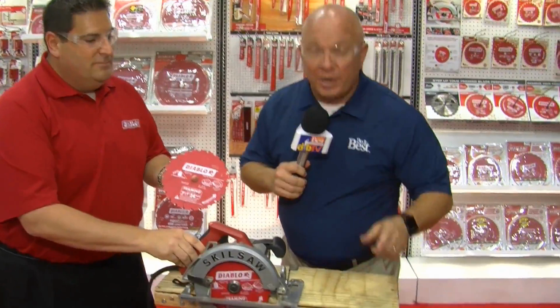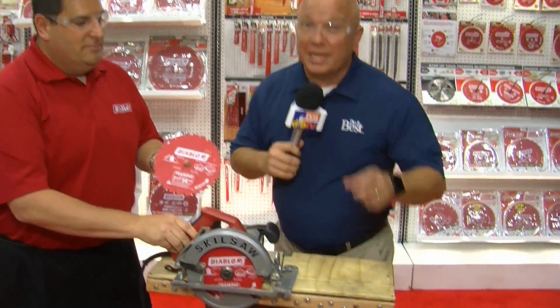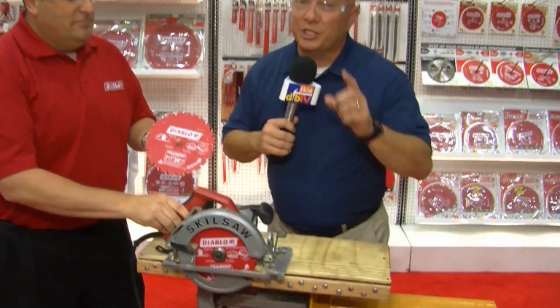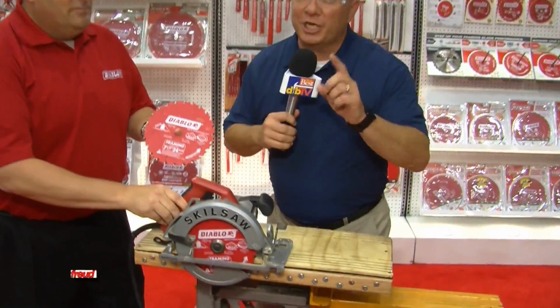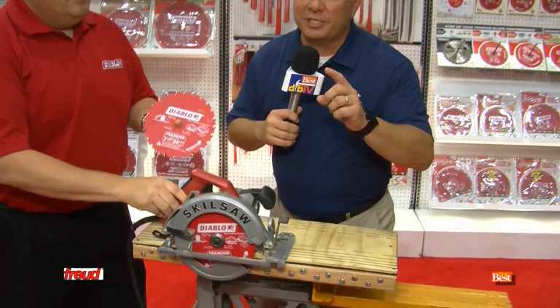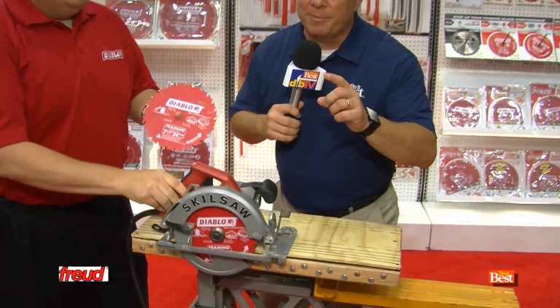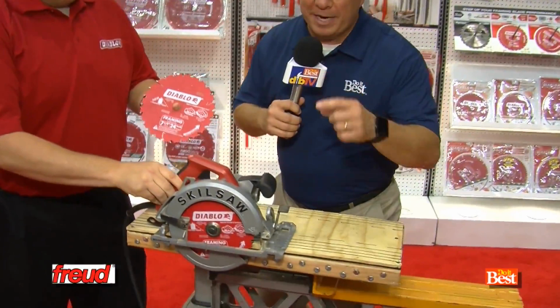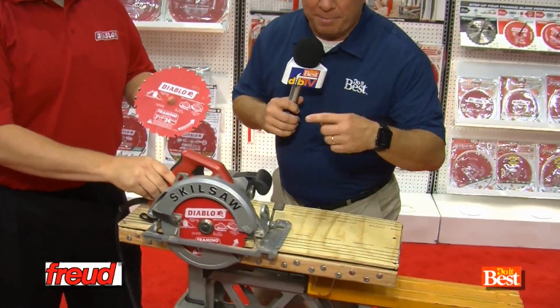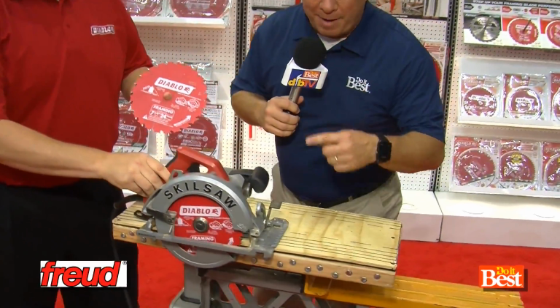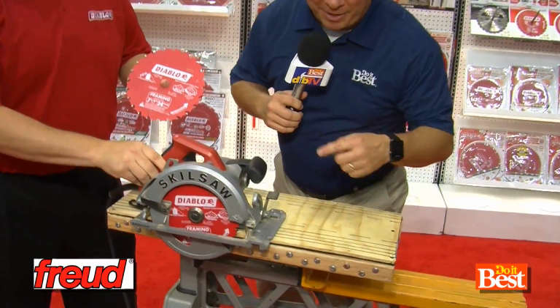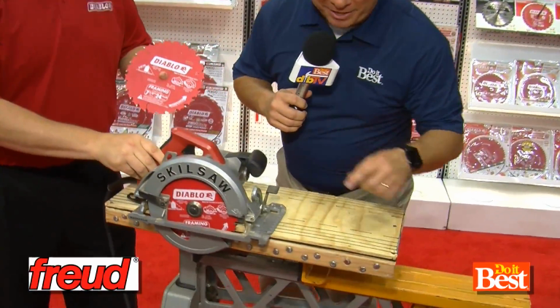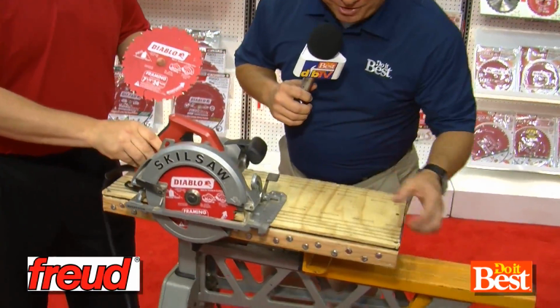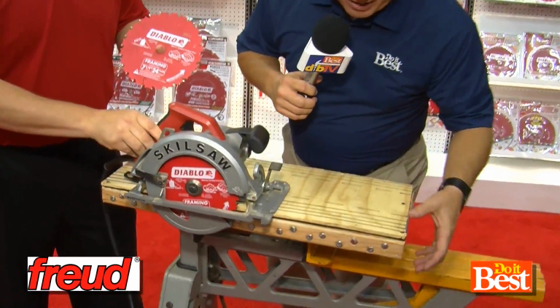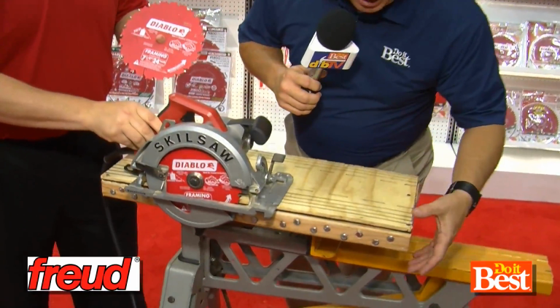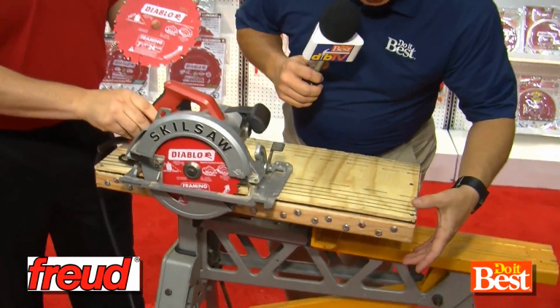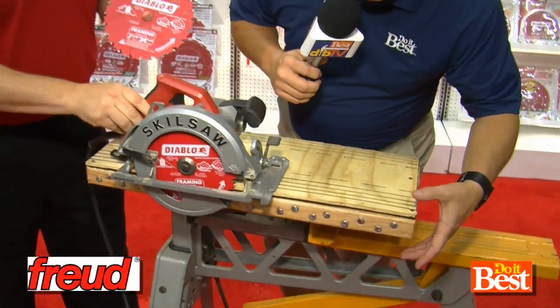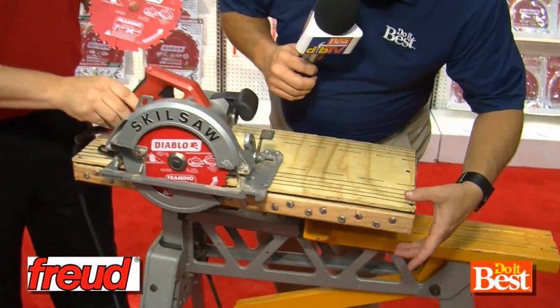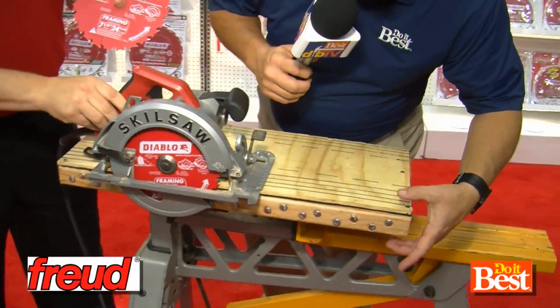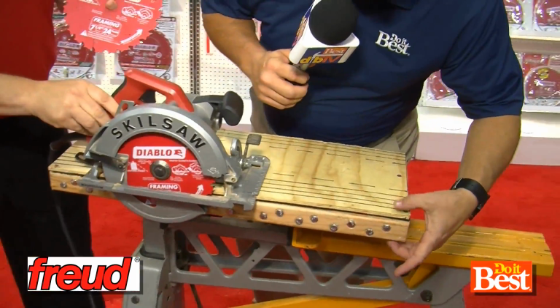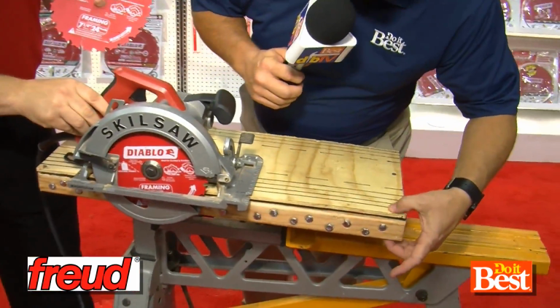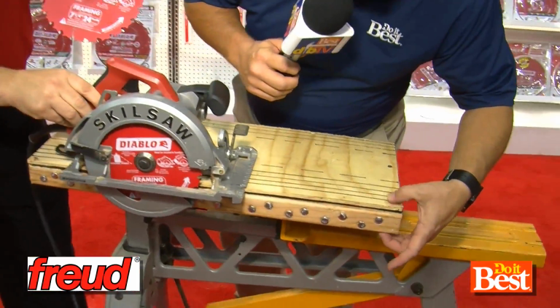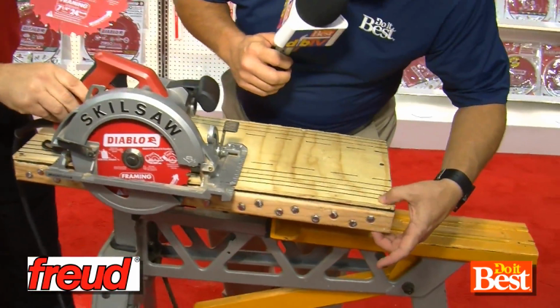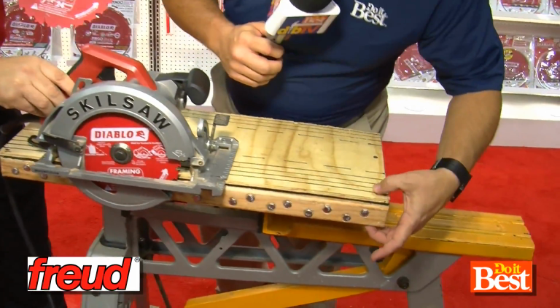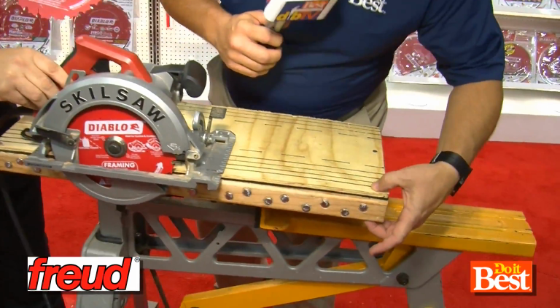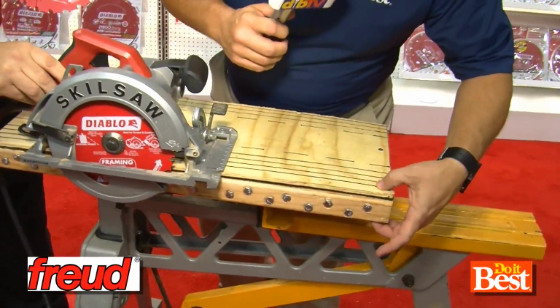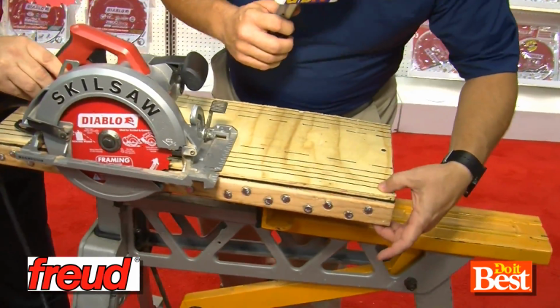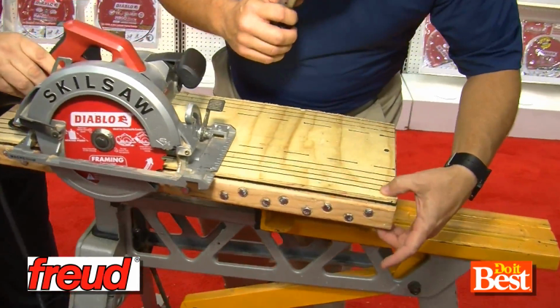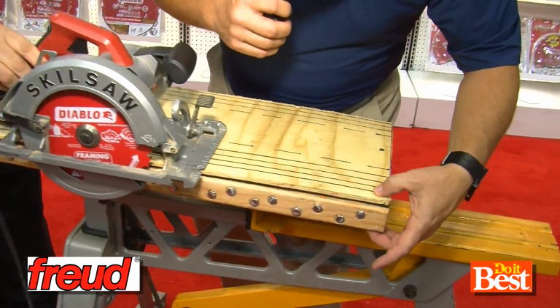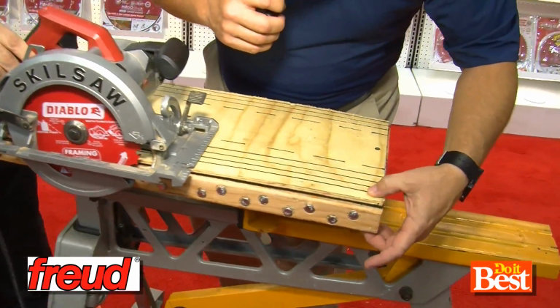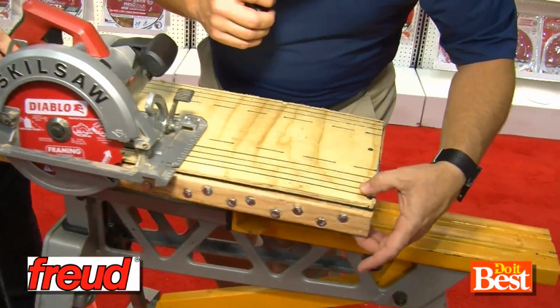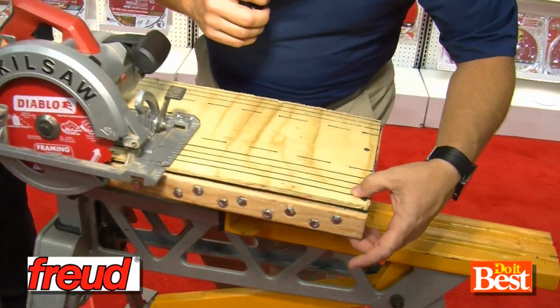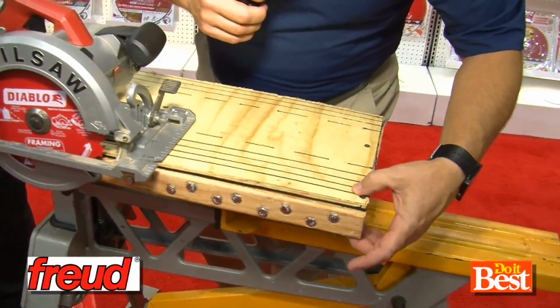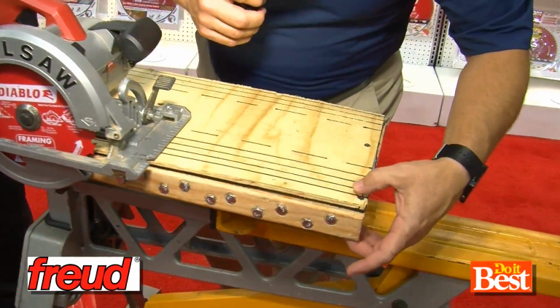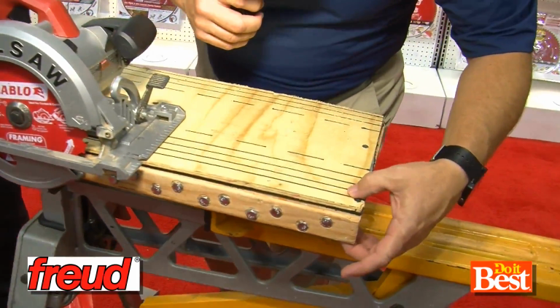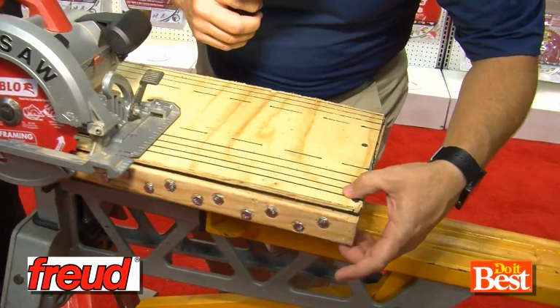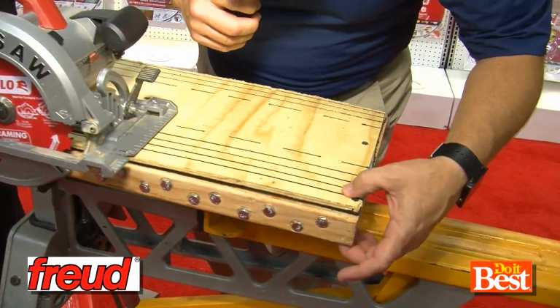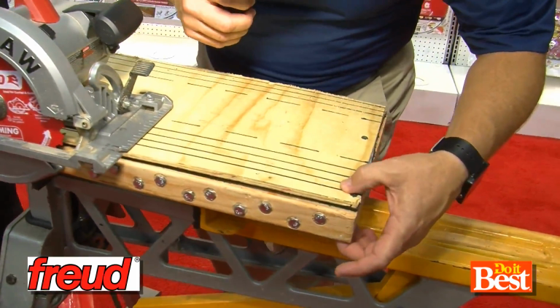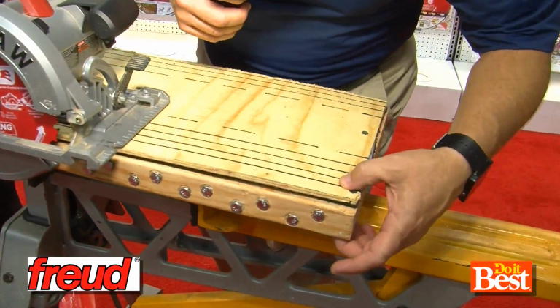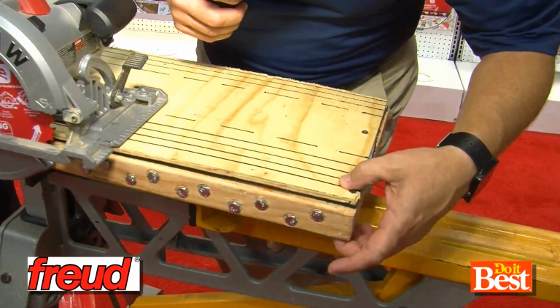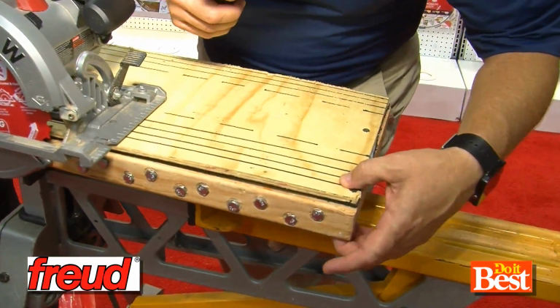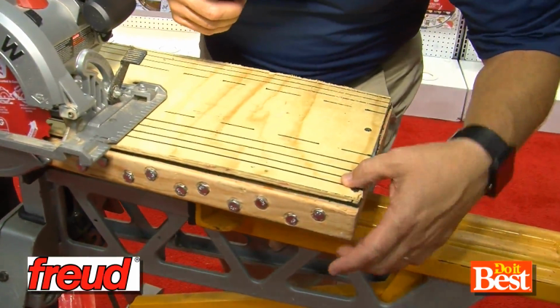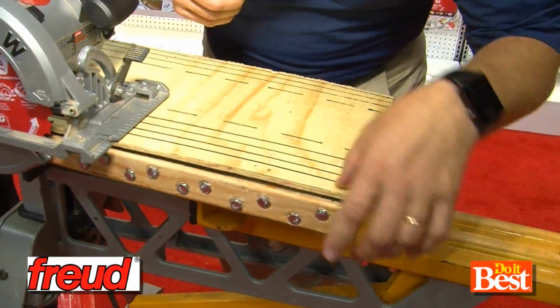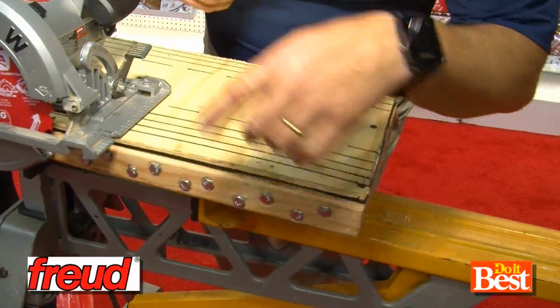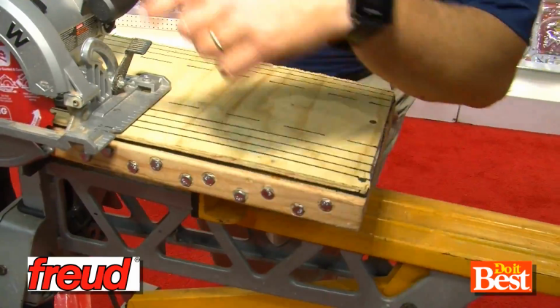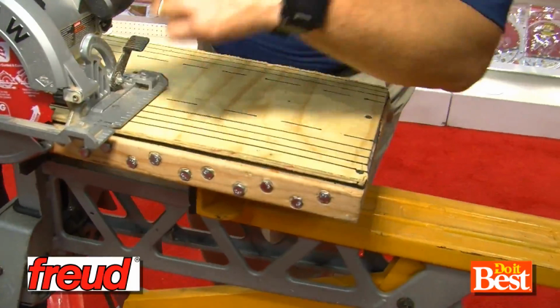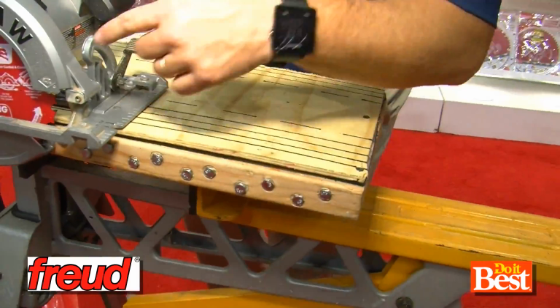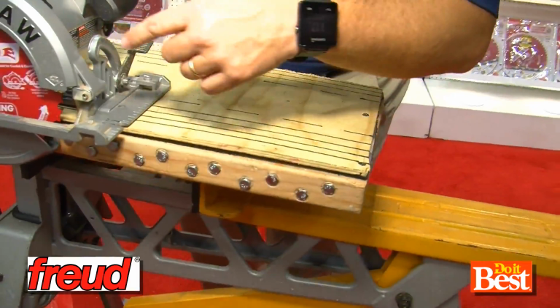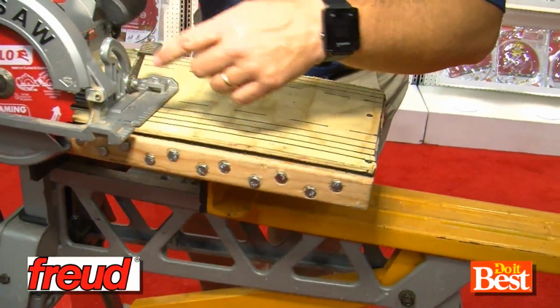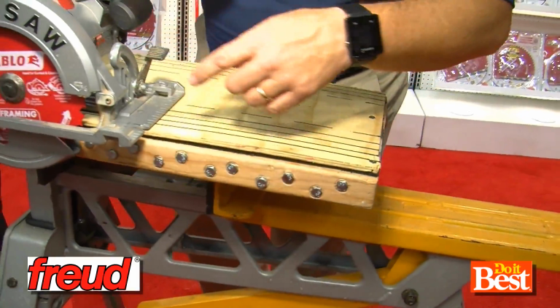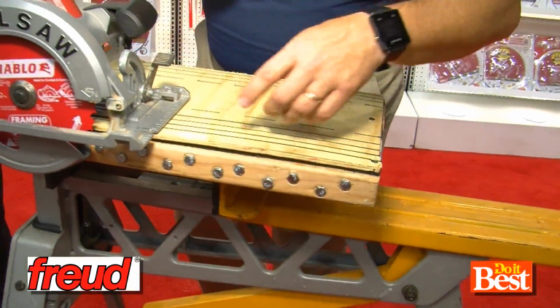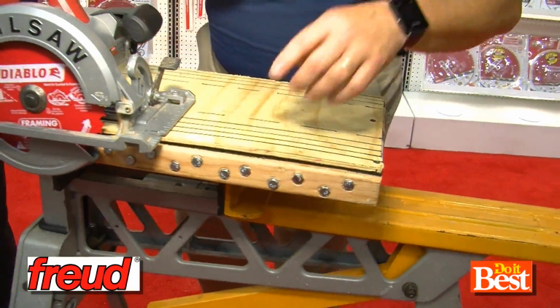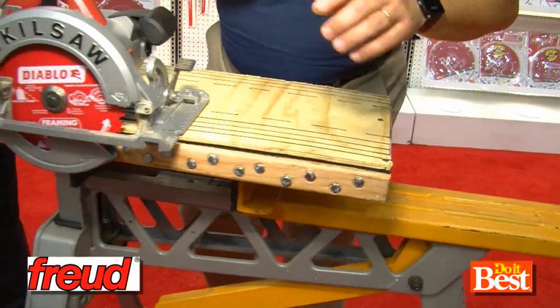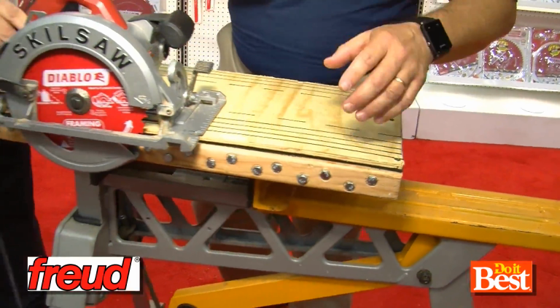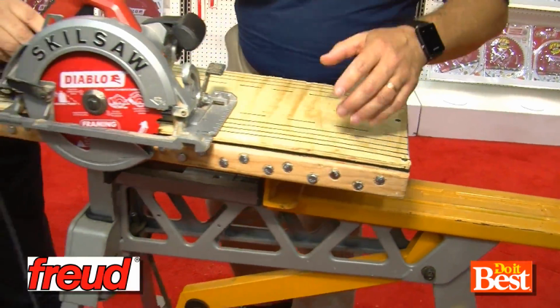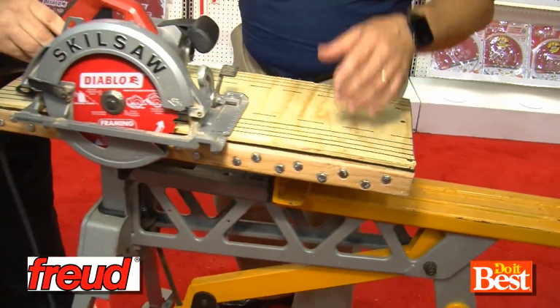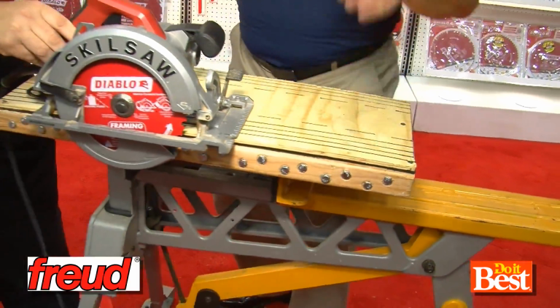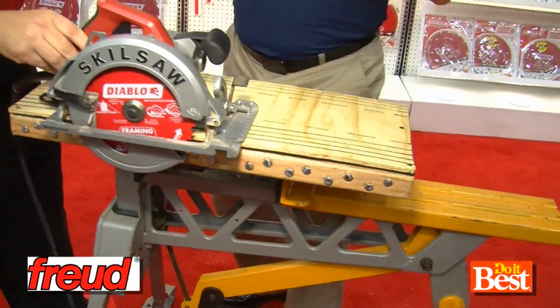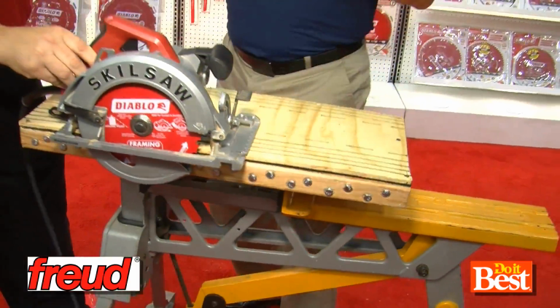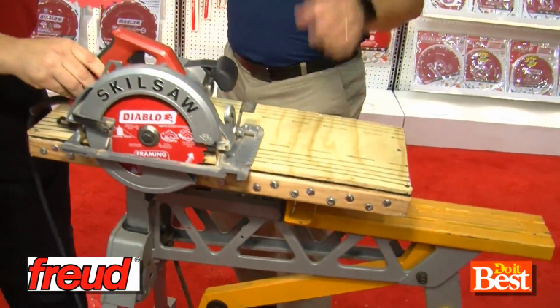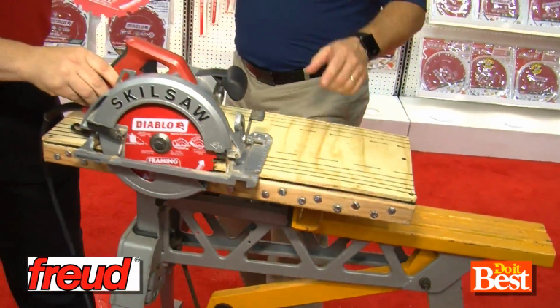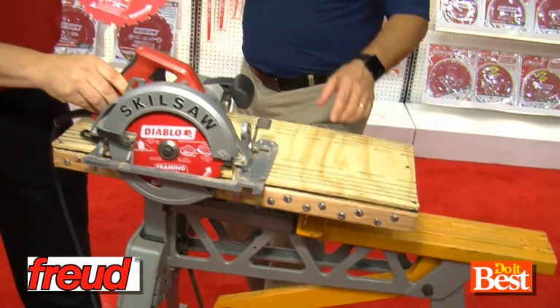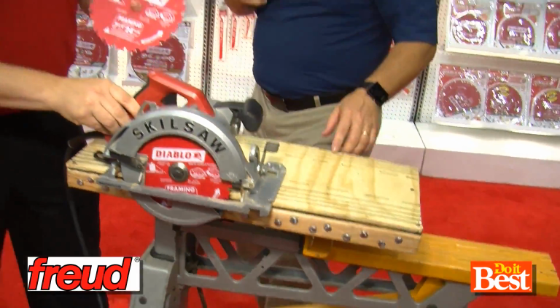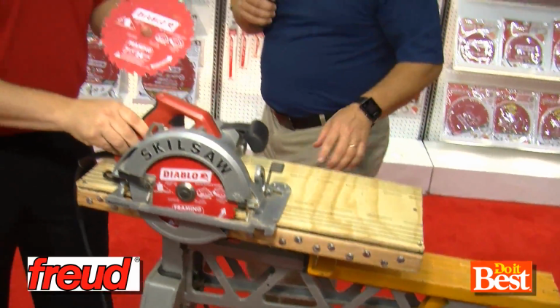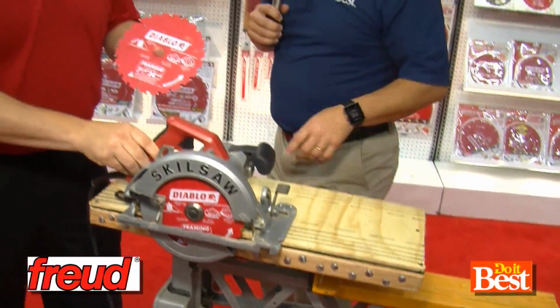In just a minute, my buddy Greg here is going to cut this — the big nasty sandwich, they call it — with this blade. And I think it's going to blow our minds.